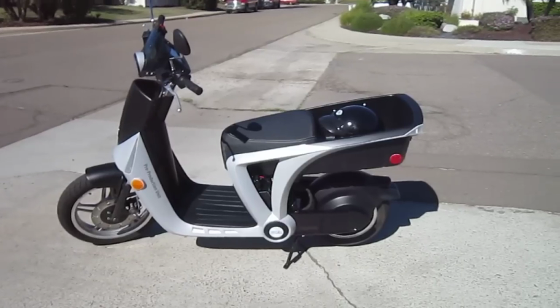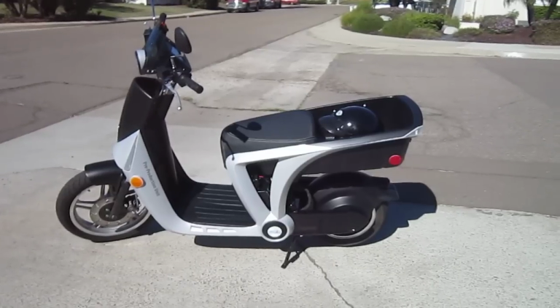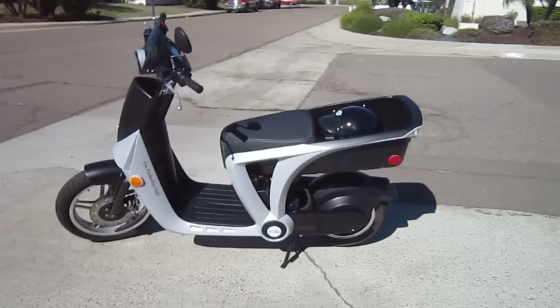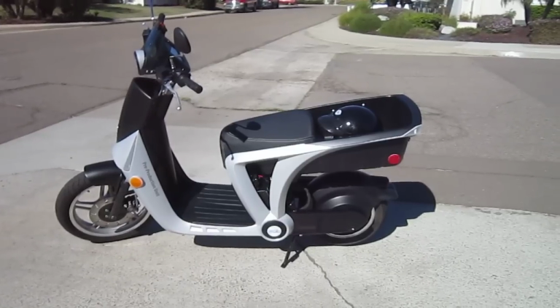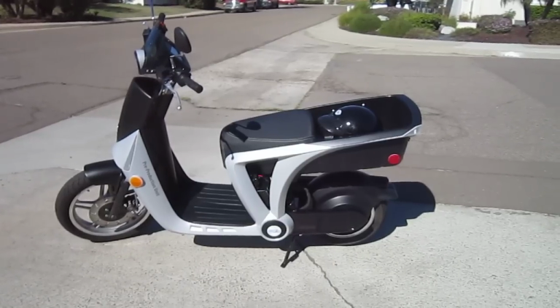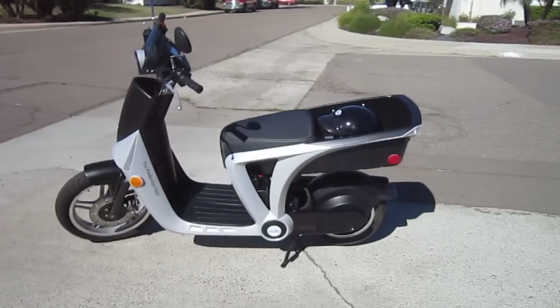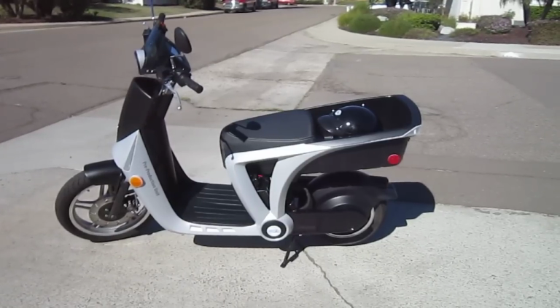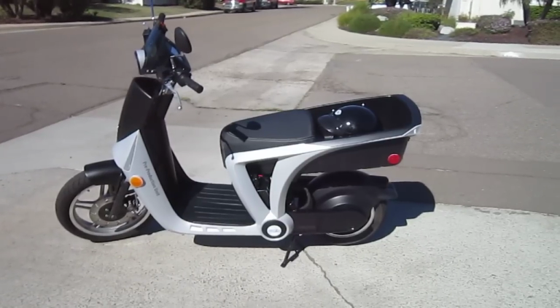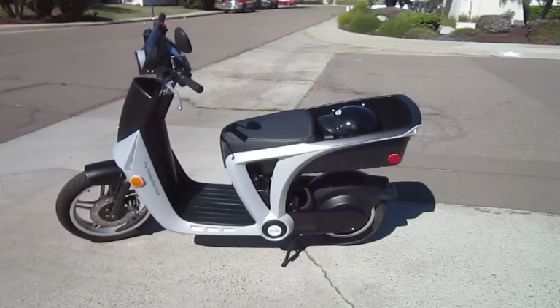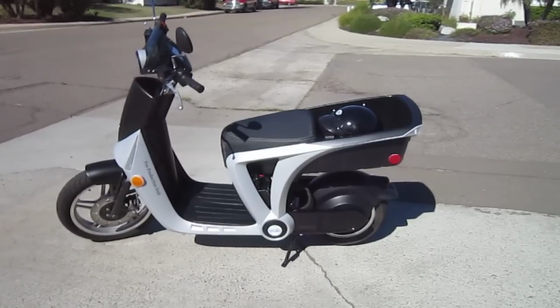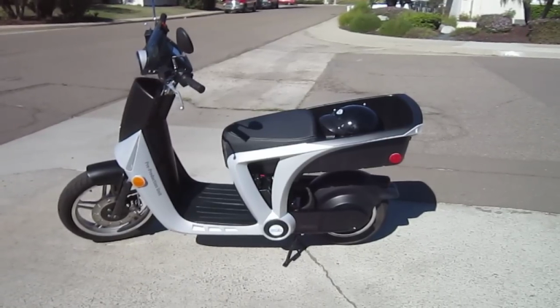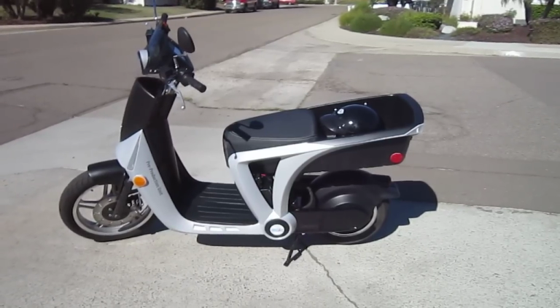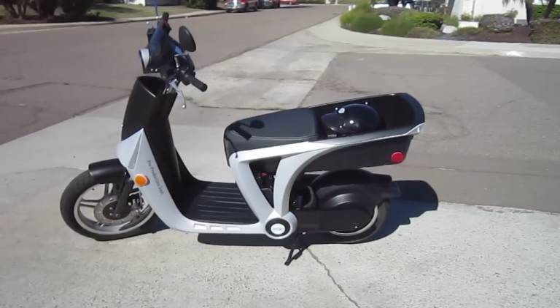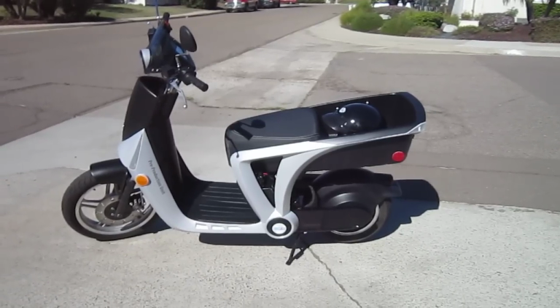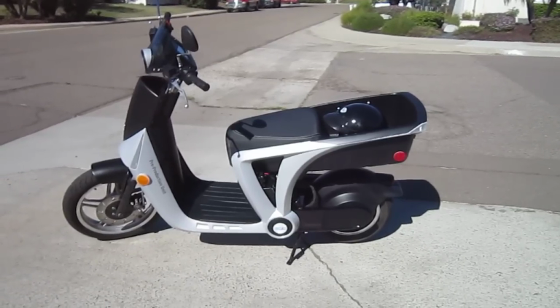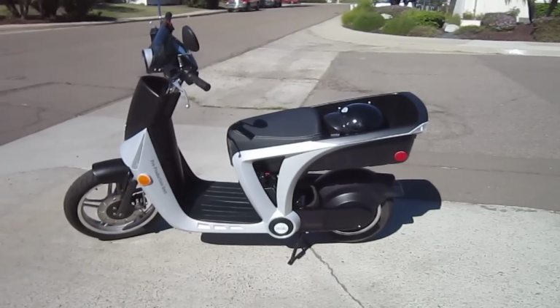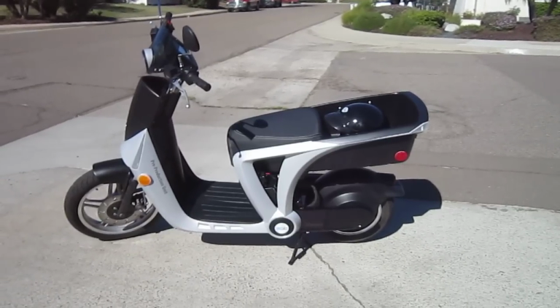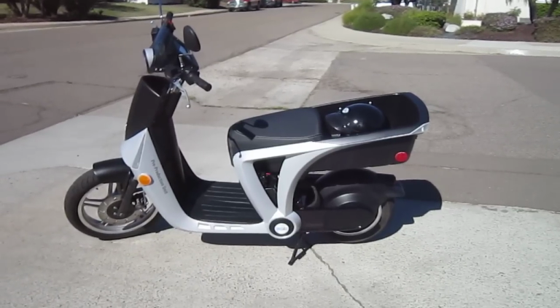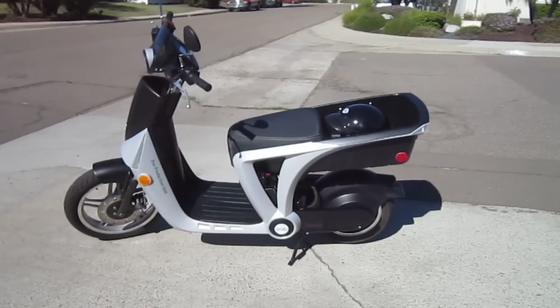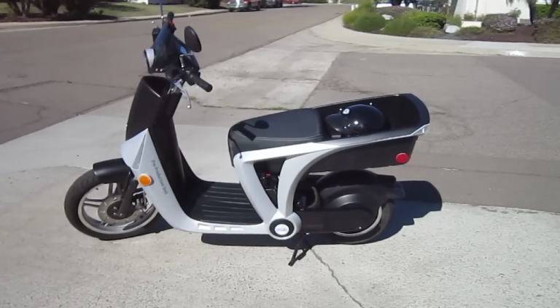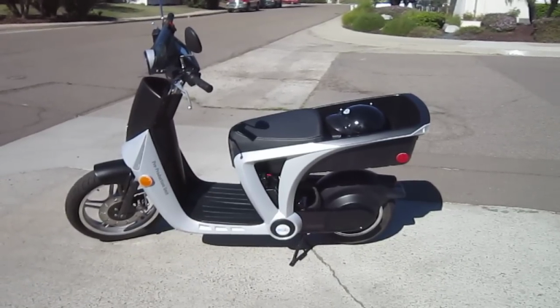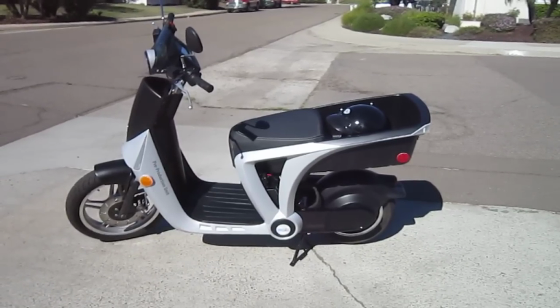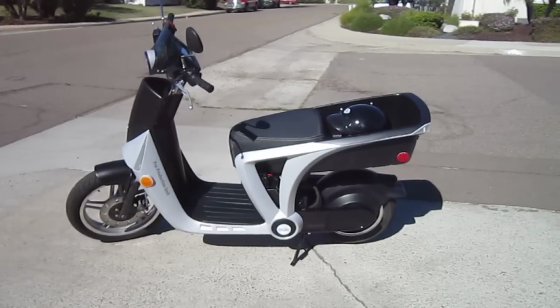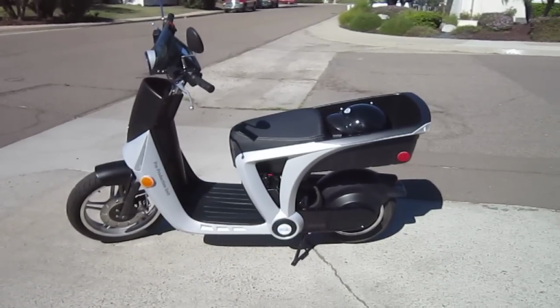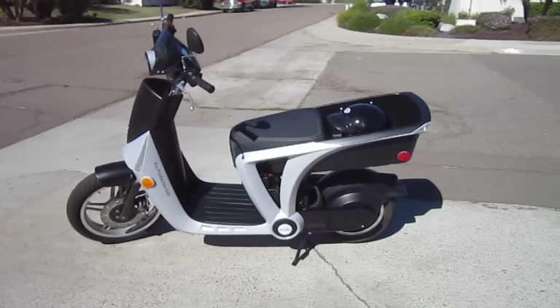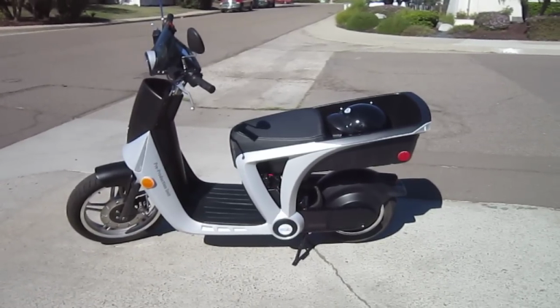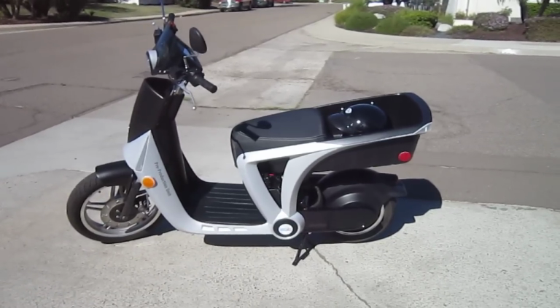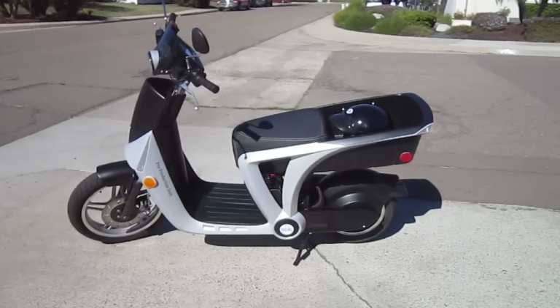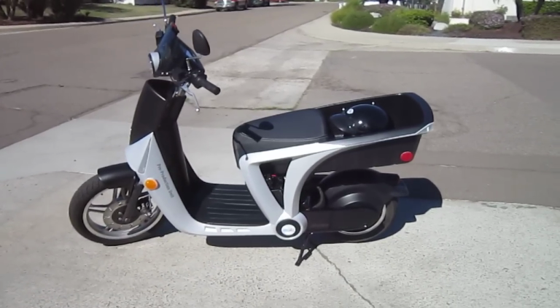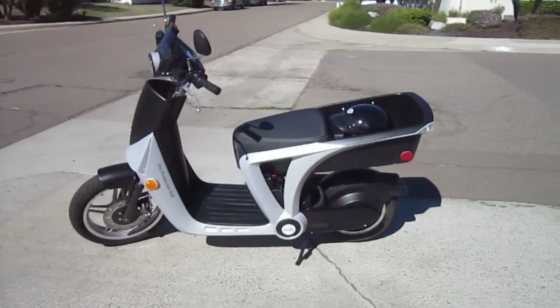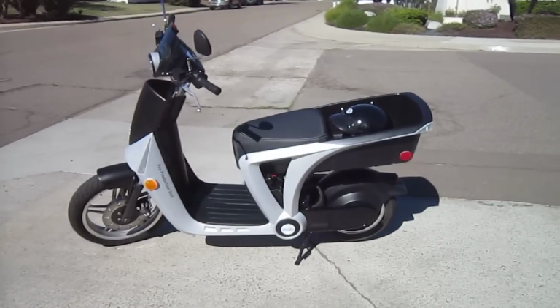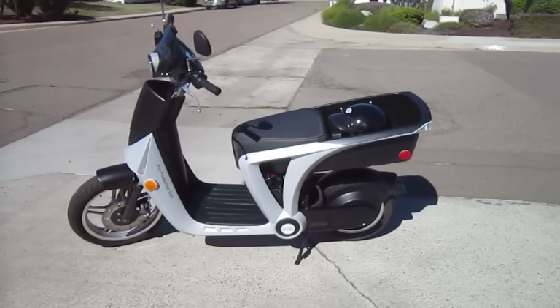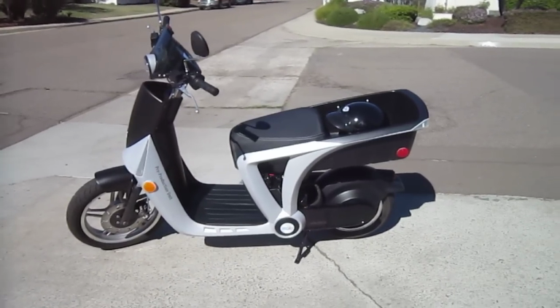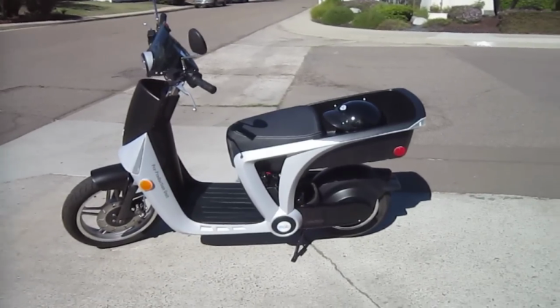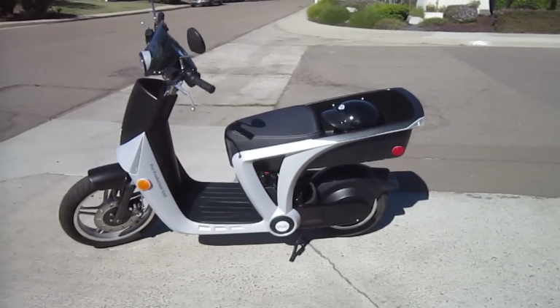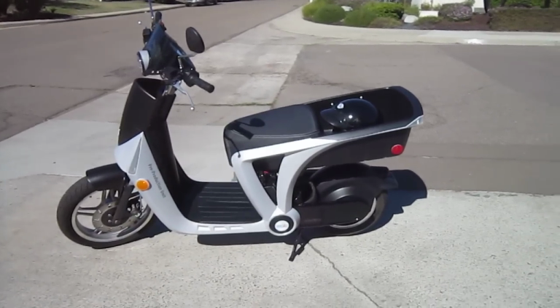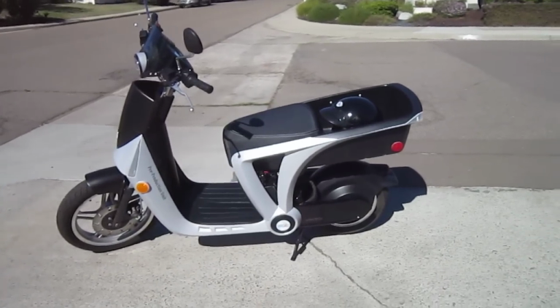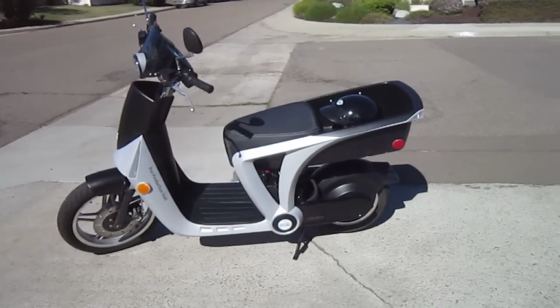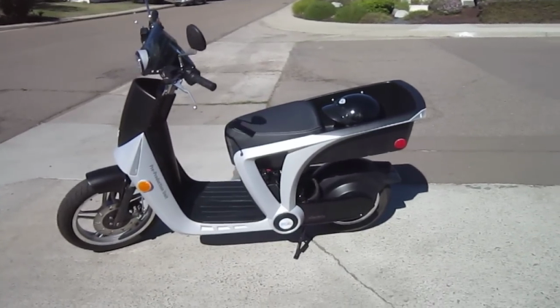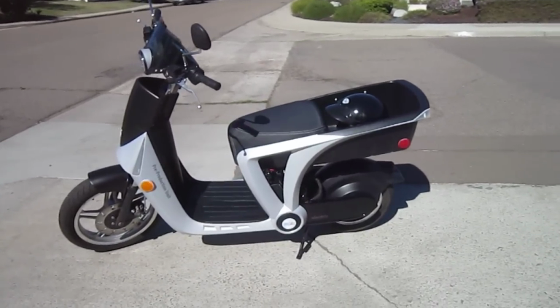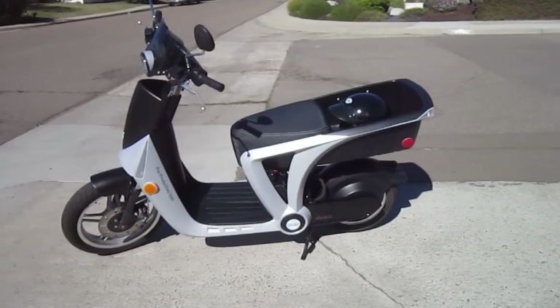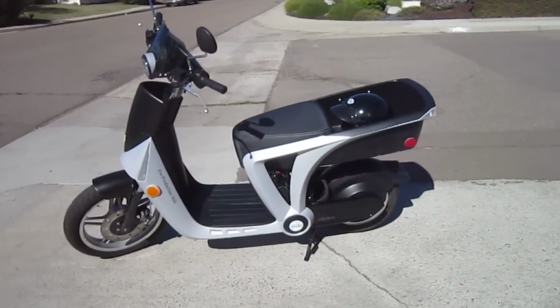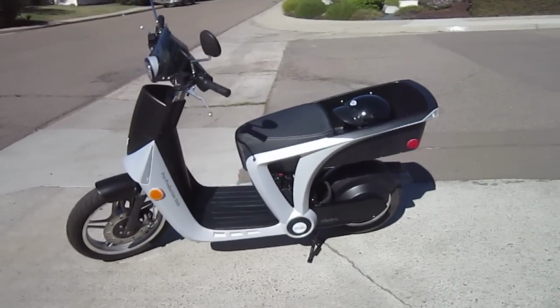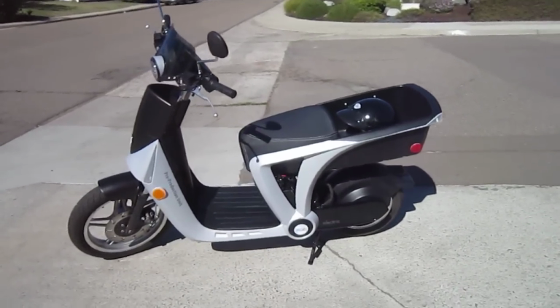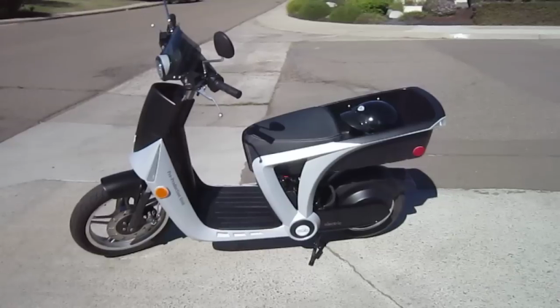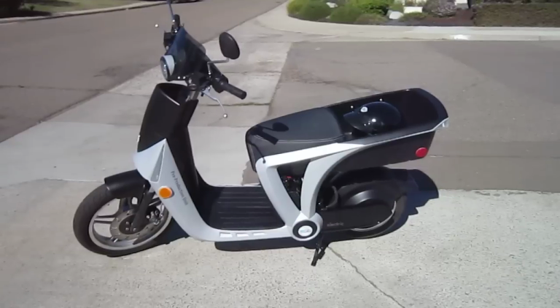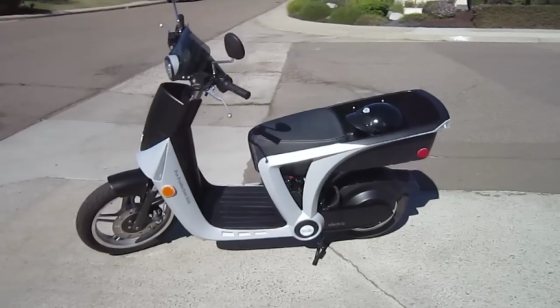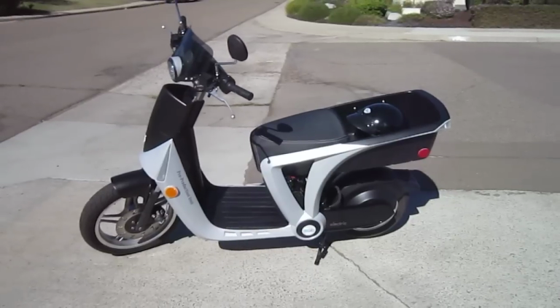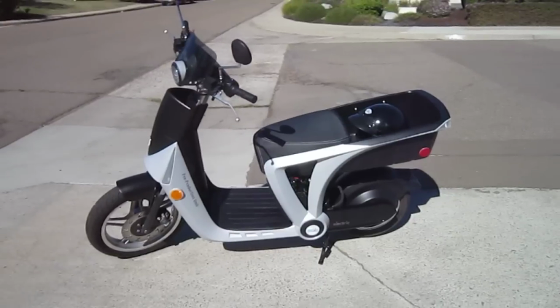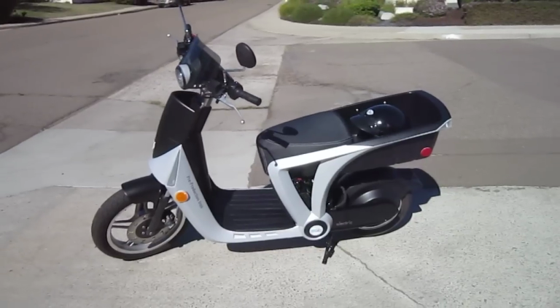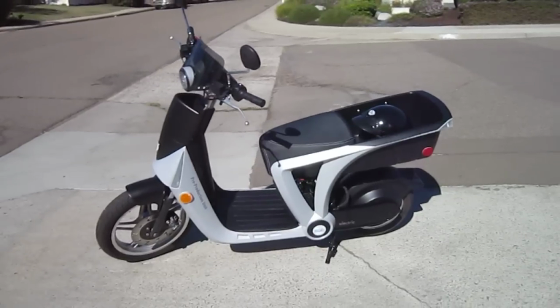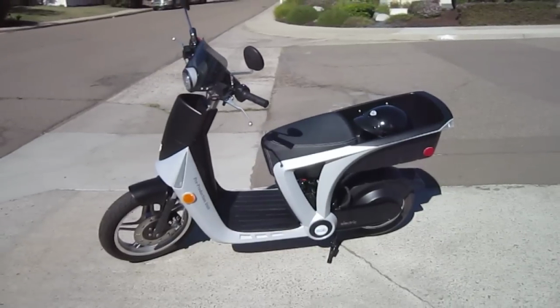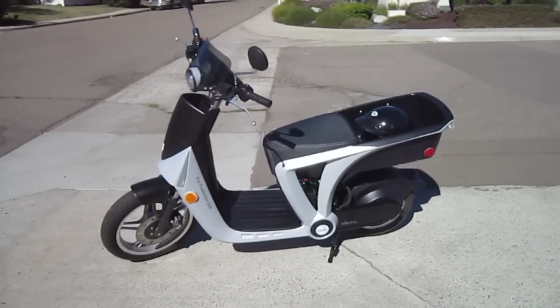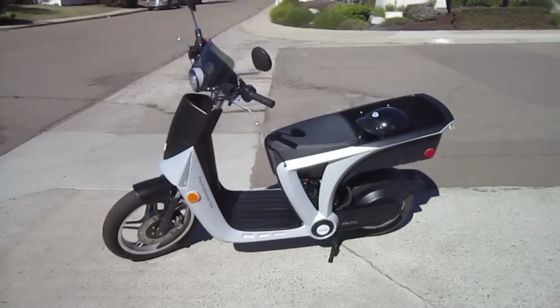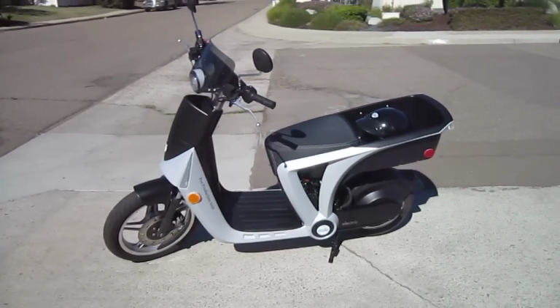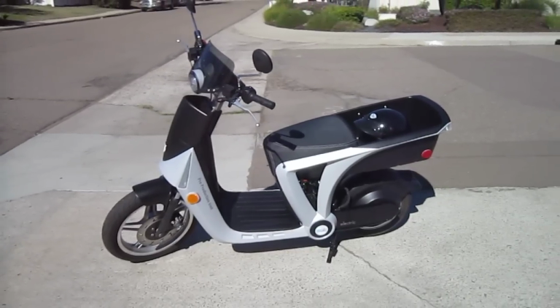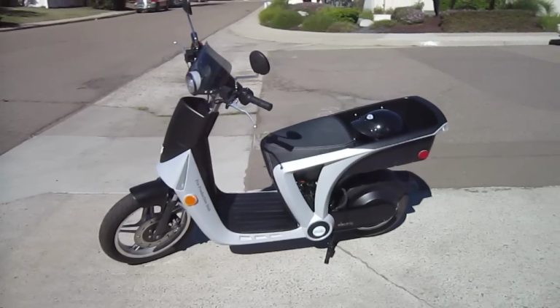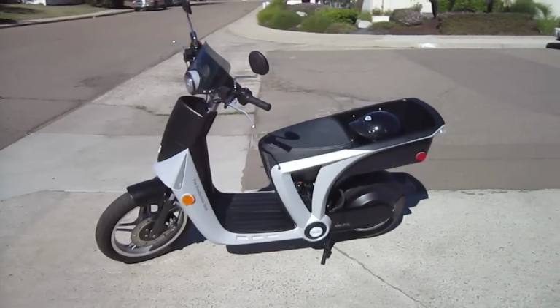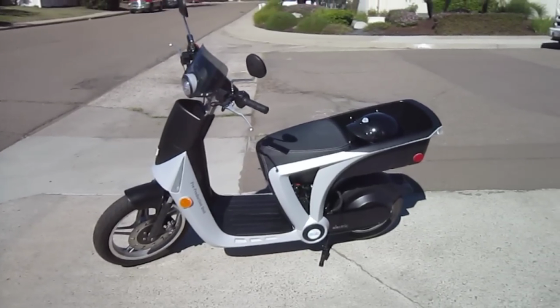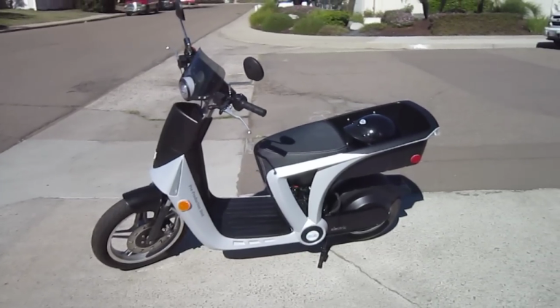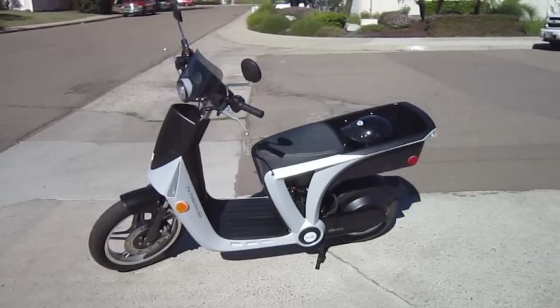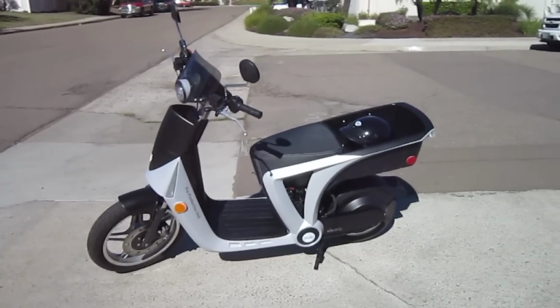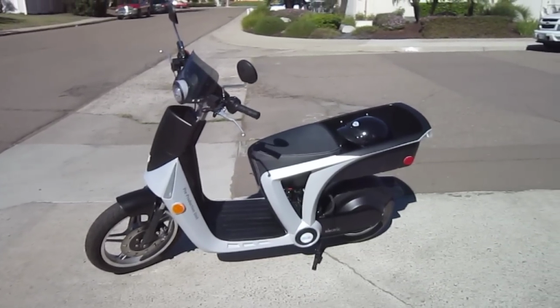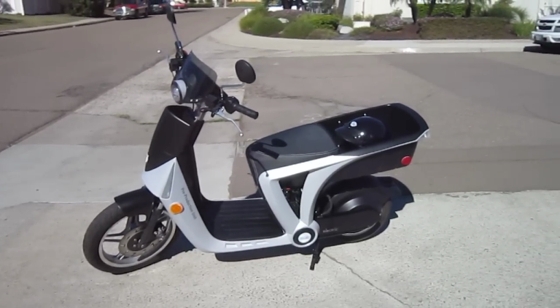Welcome back to Turbo Bob's Bicycle Blog. I'm hanging out with the folks from Gen Z, trying out some of their e-bikes, but I wanted to show you this really cool scooter they got.